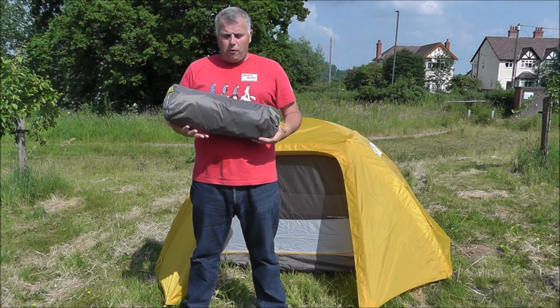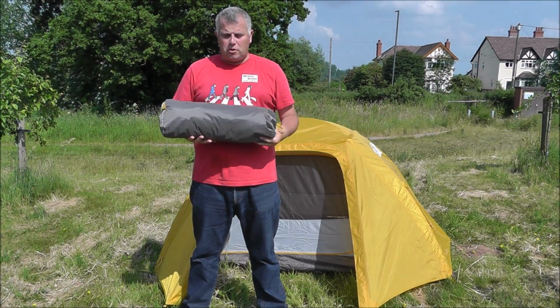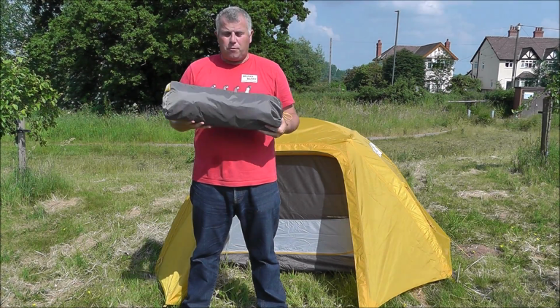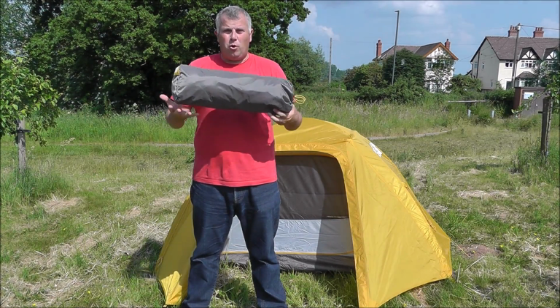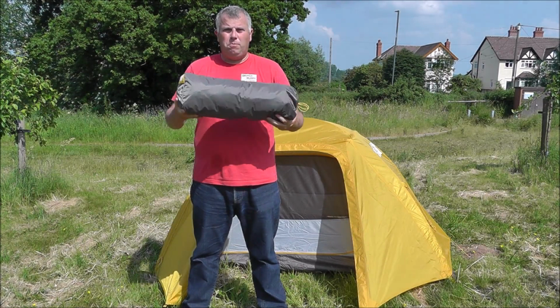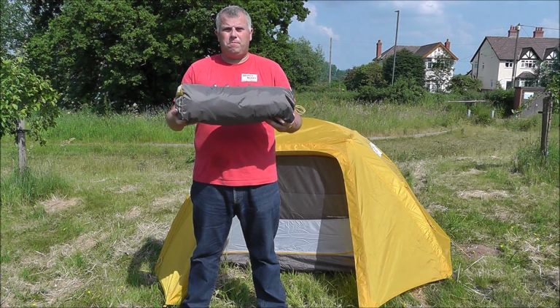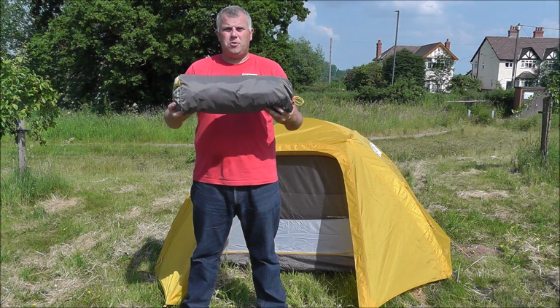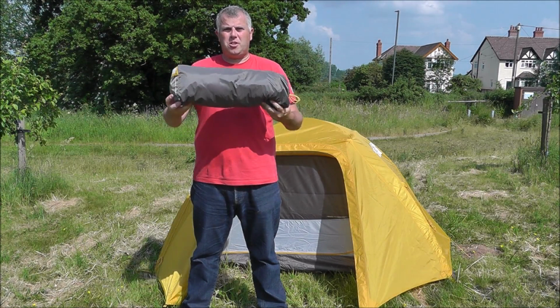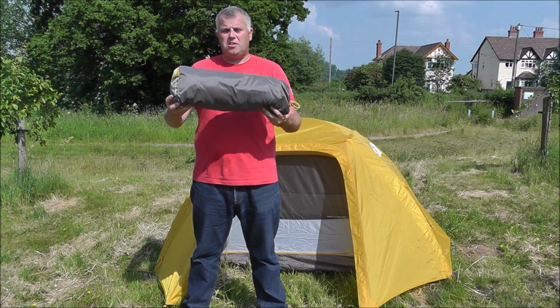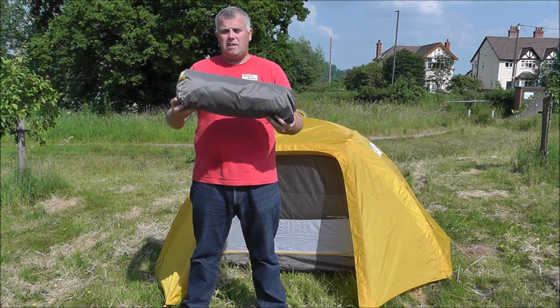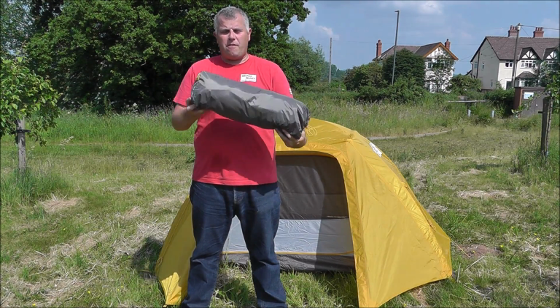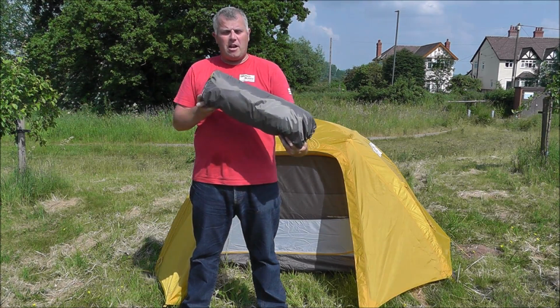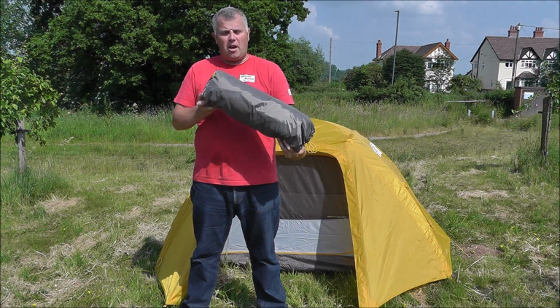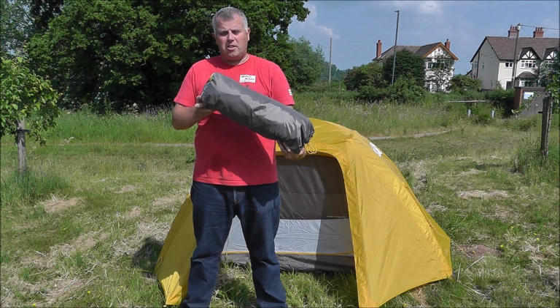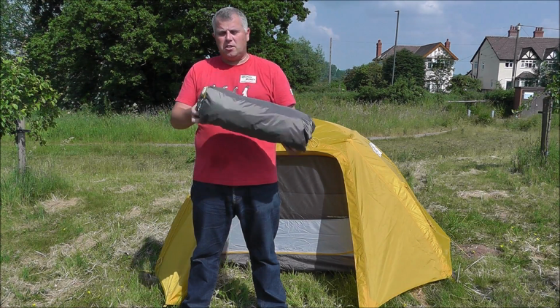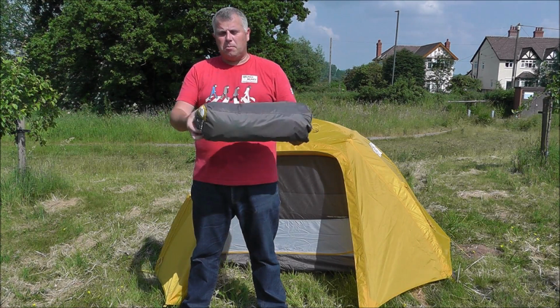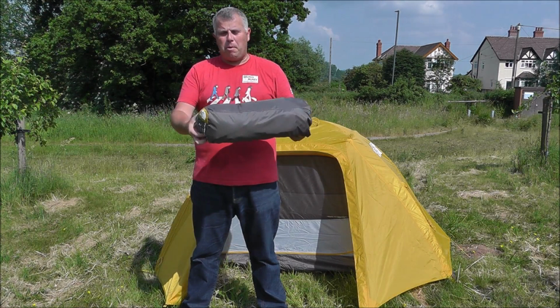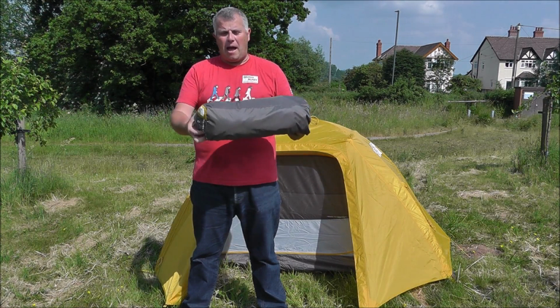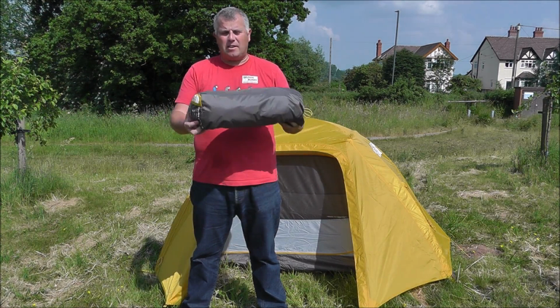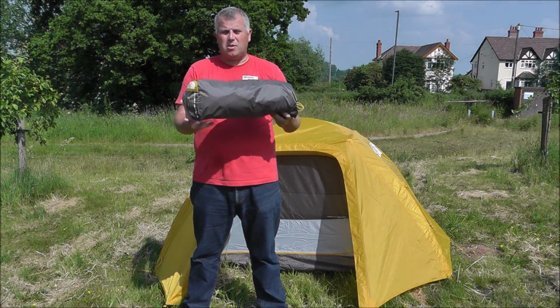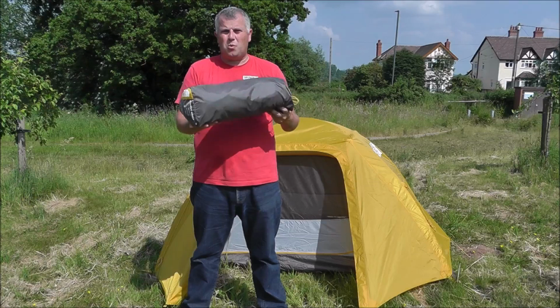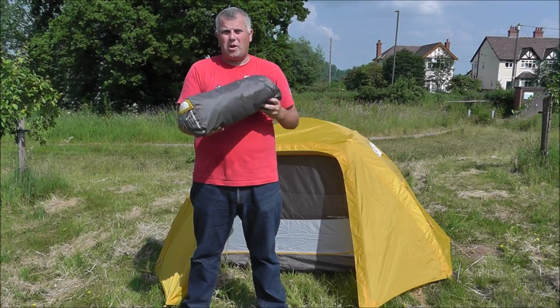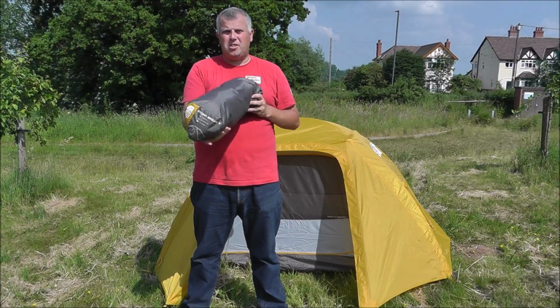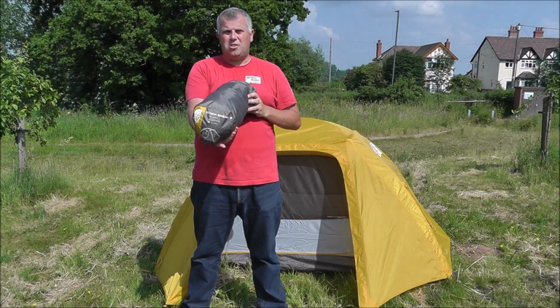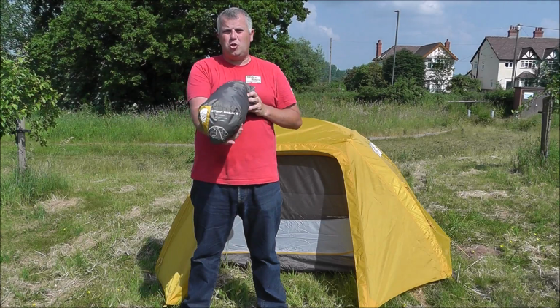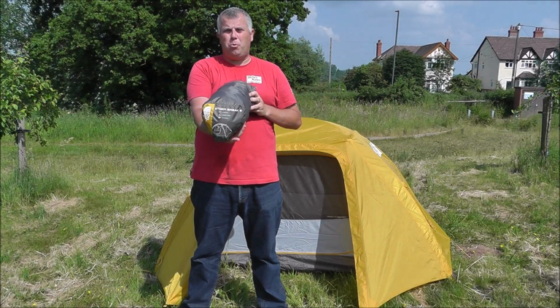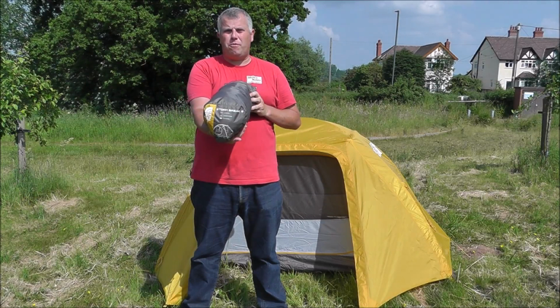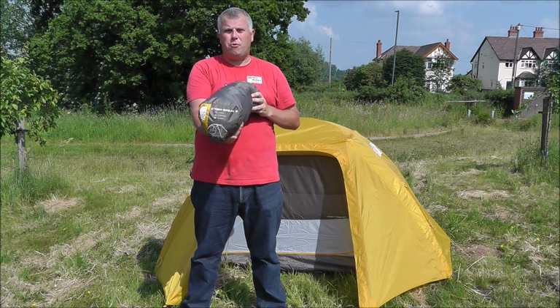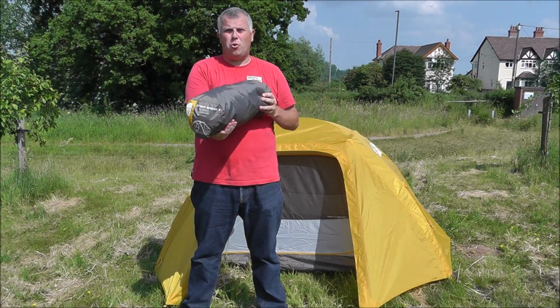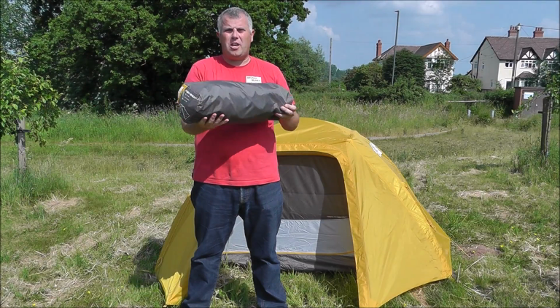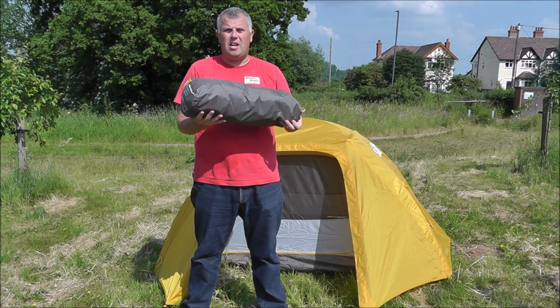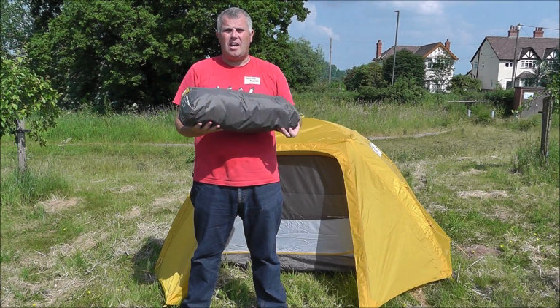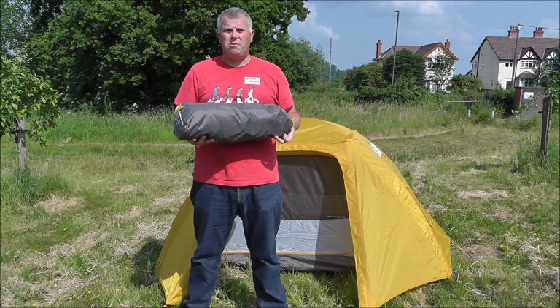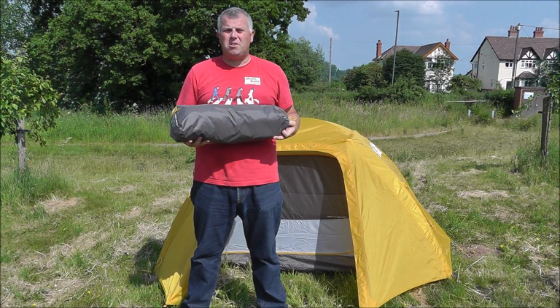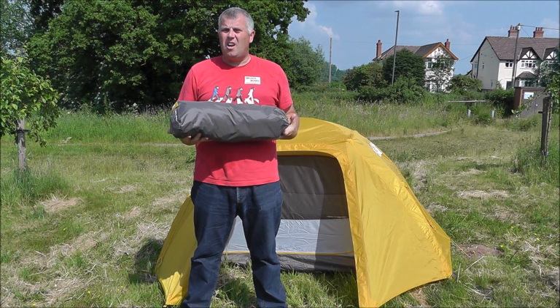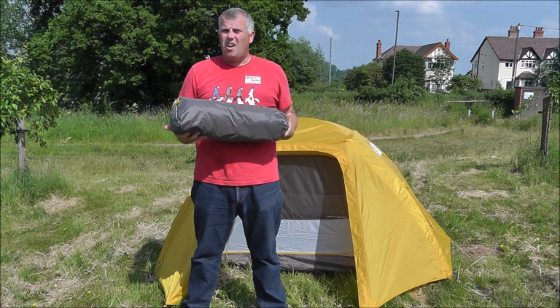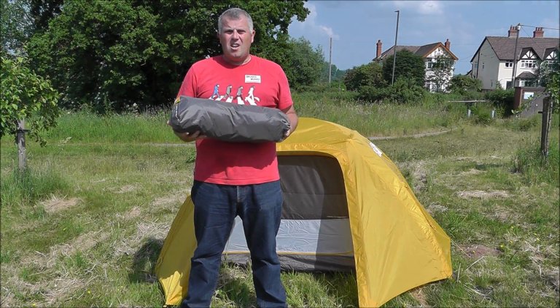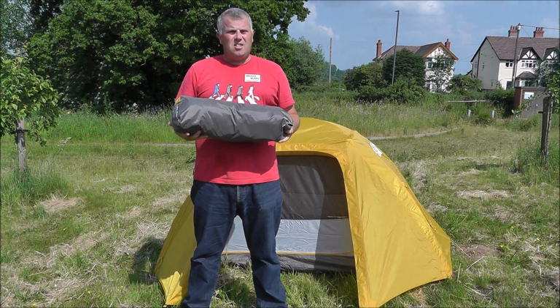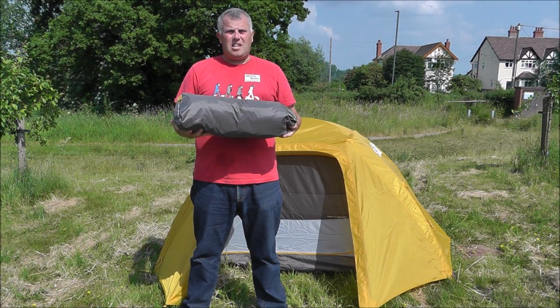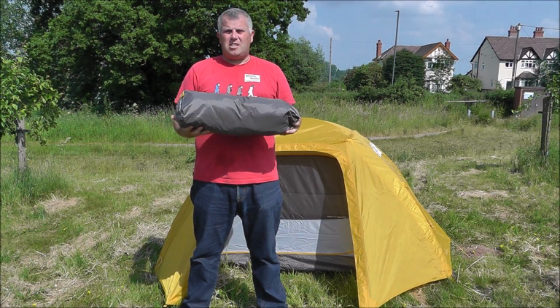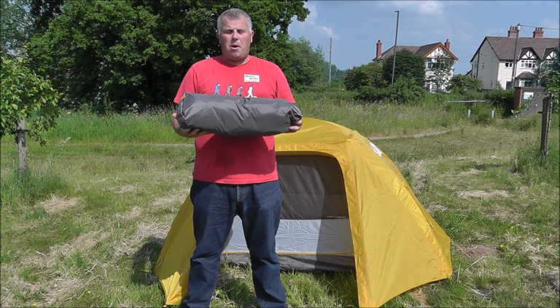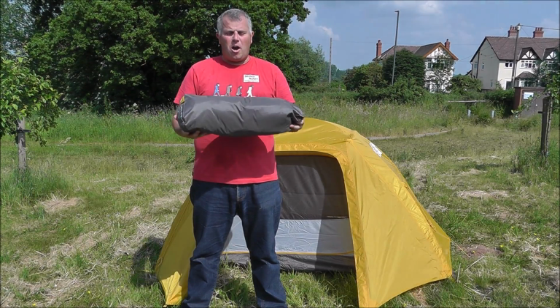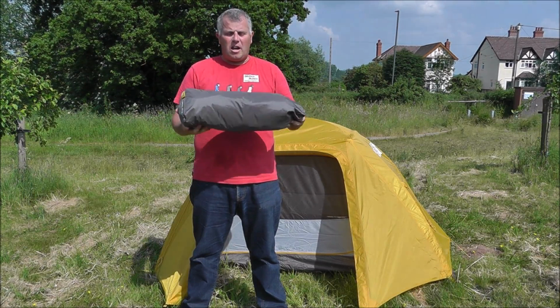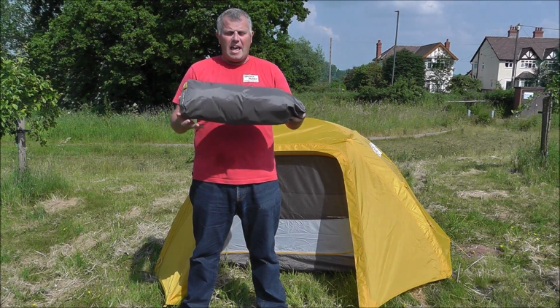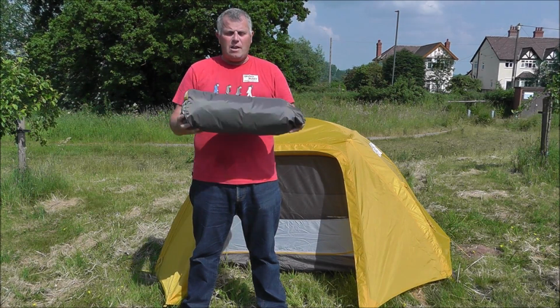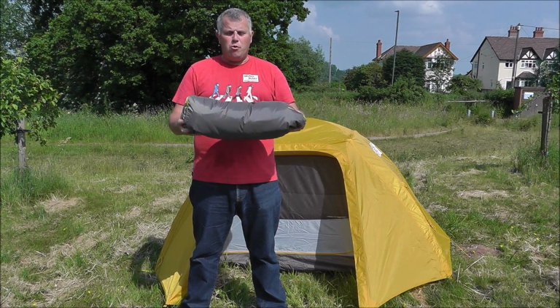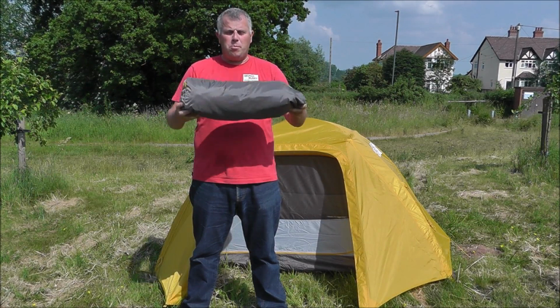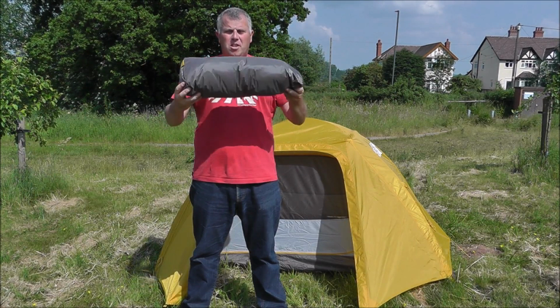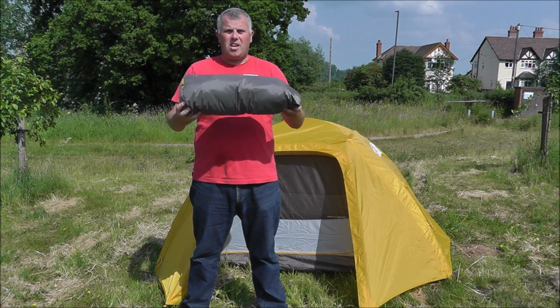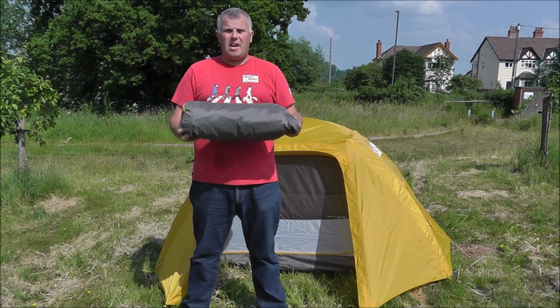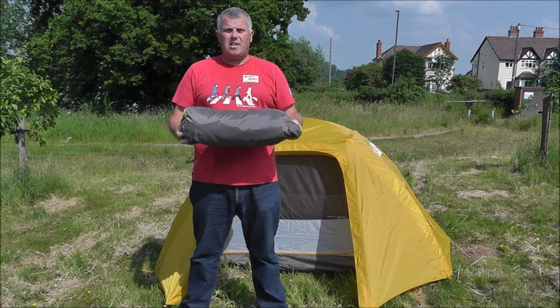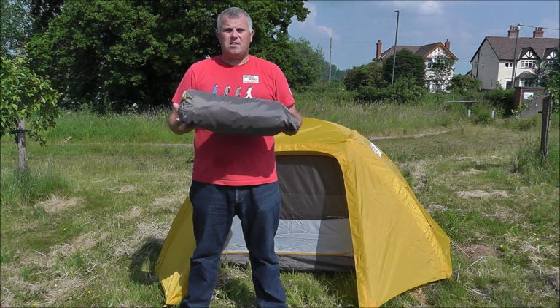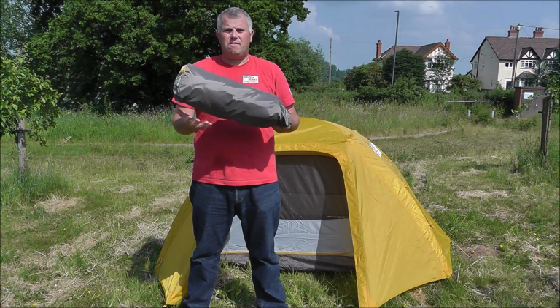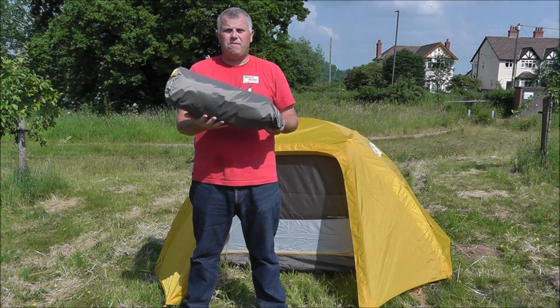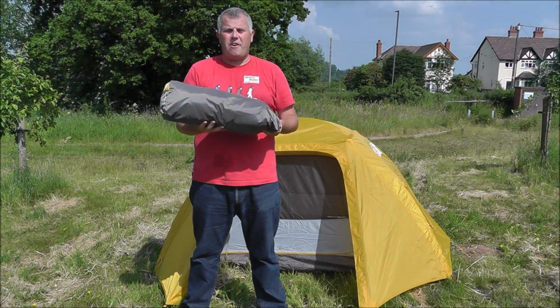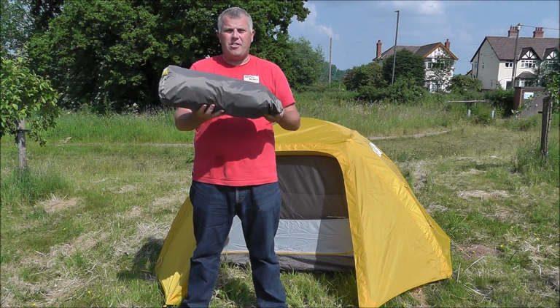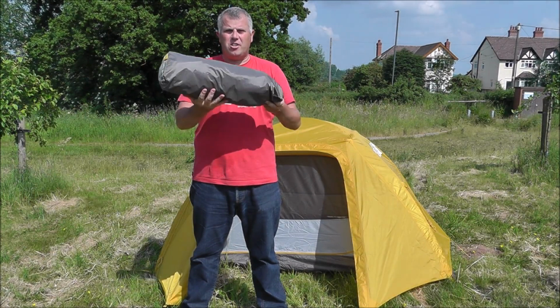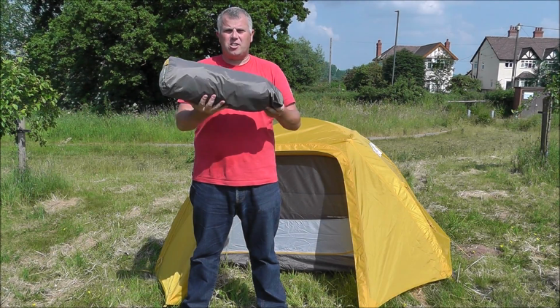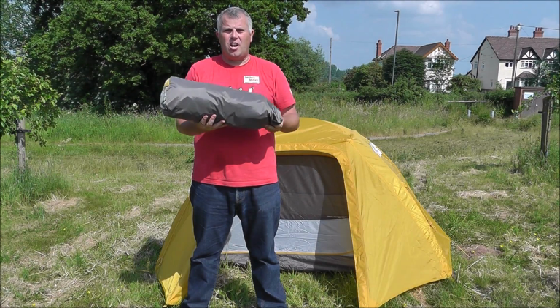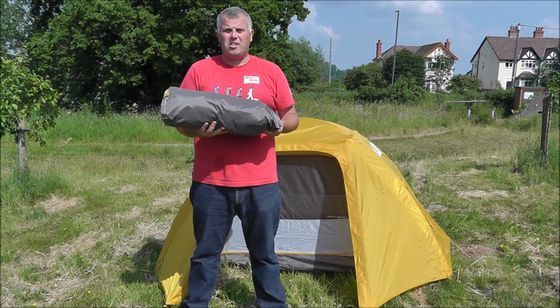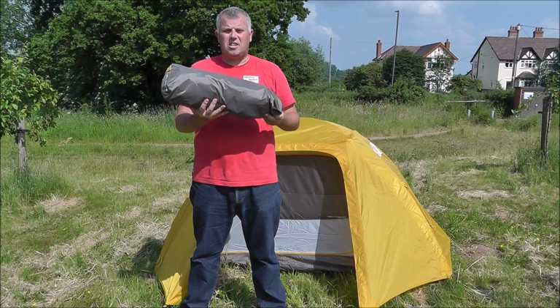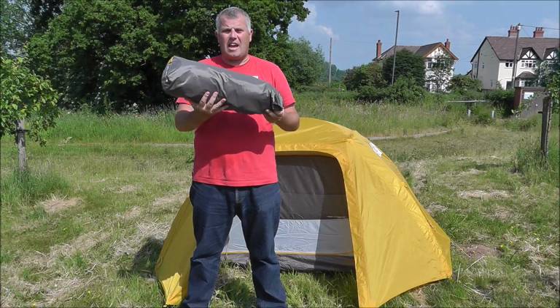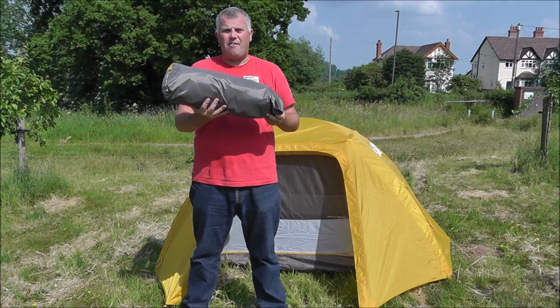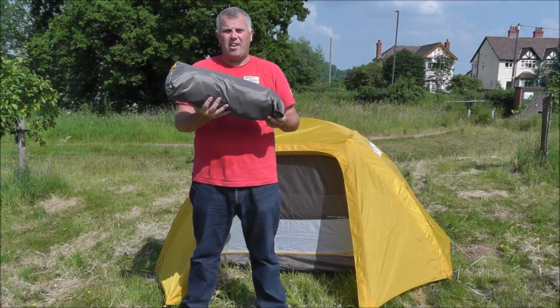First of all, as you can see, it's very light and compact. It weighs 2.4 kilos, takes up hardly any room in your kit, and is very nice and light to carry.